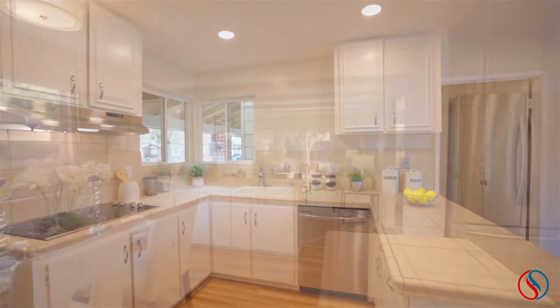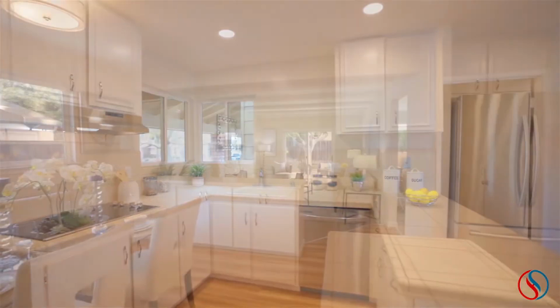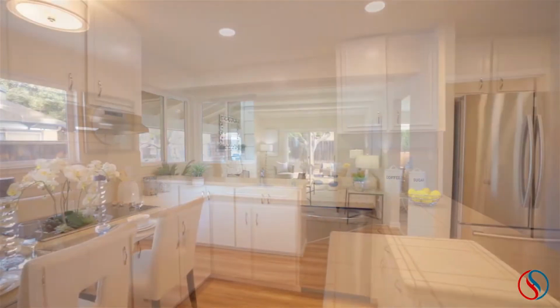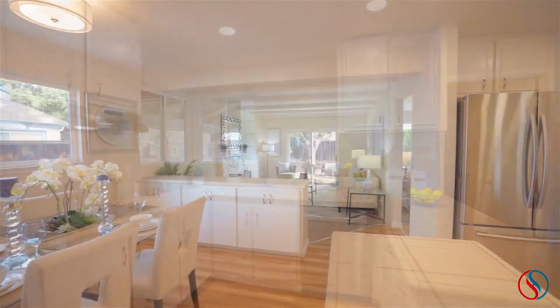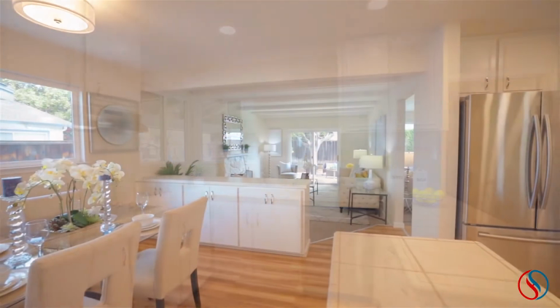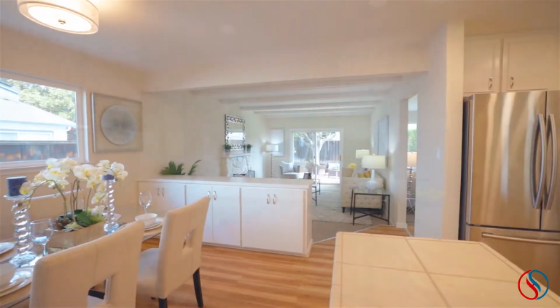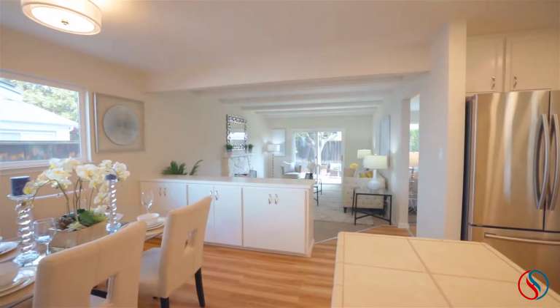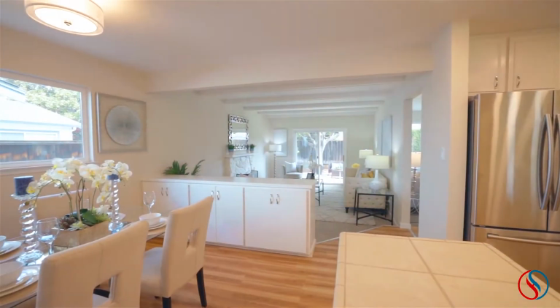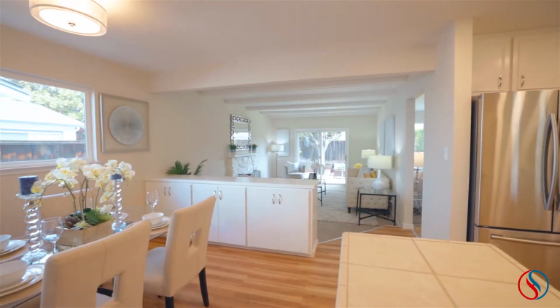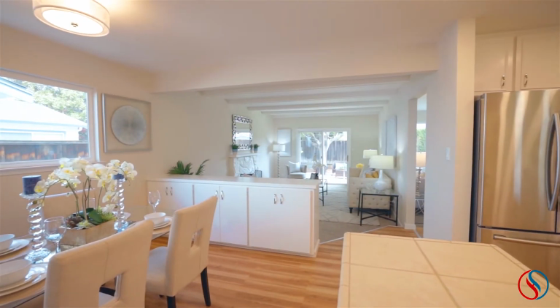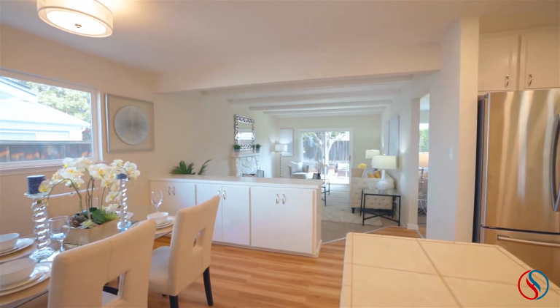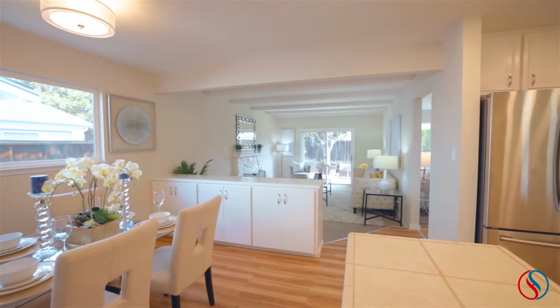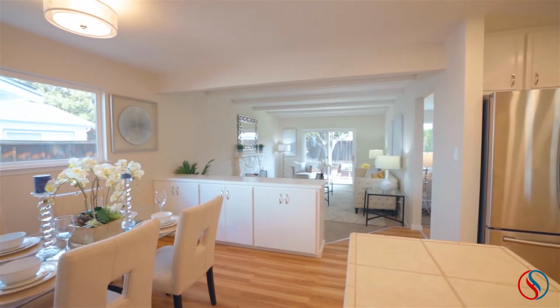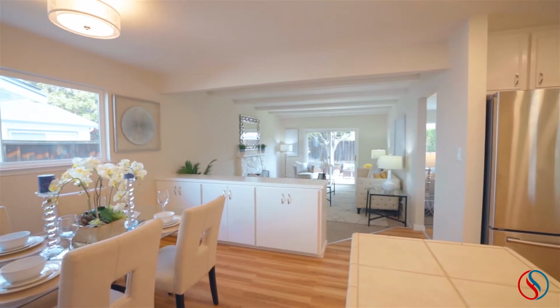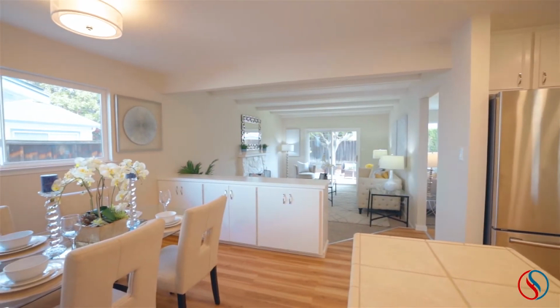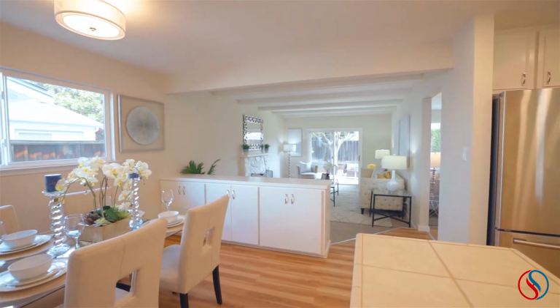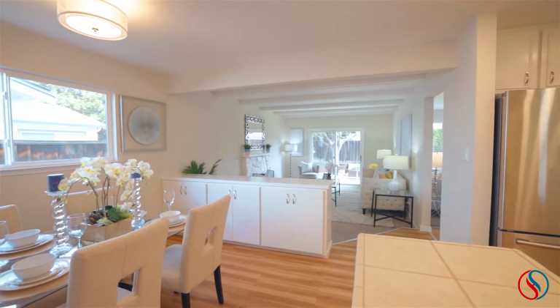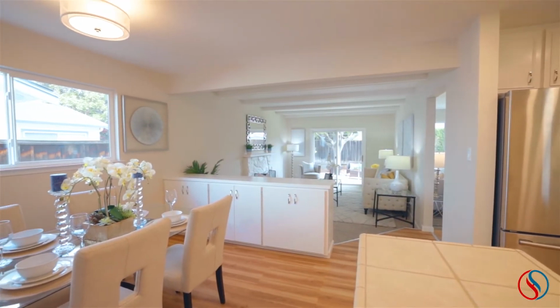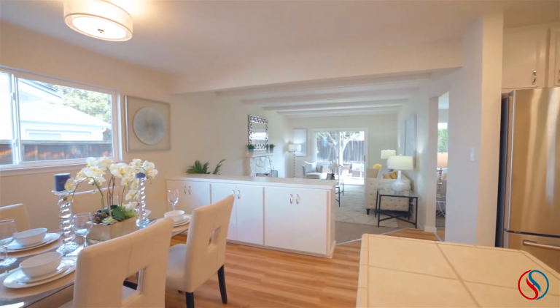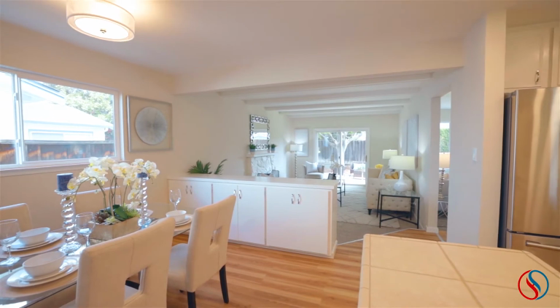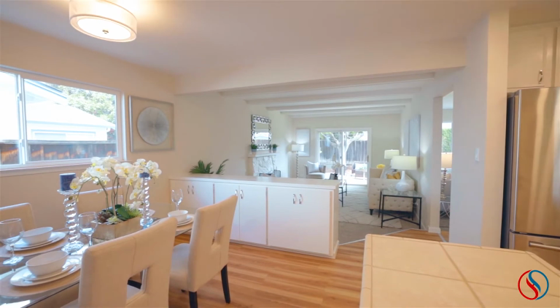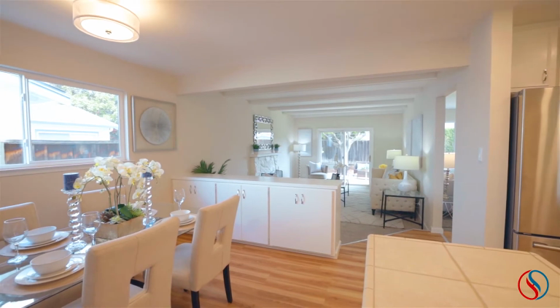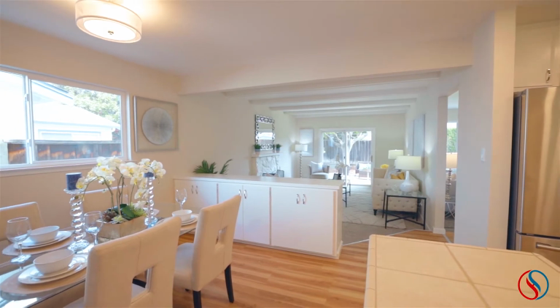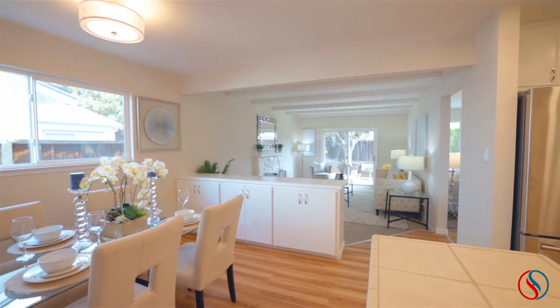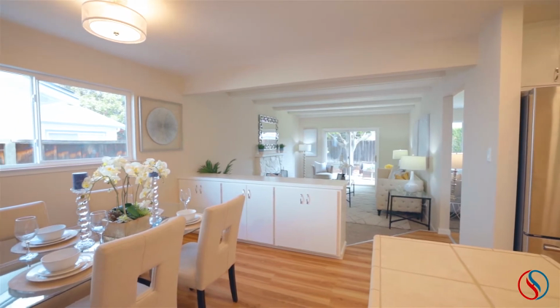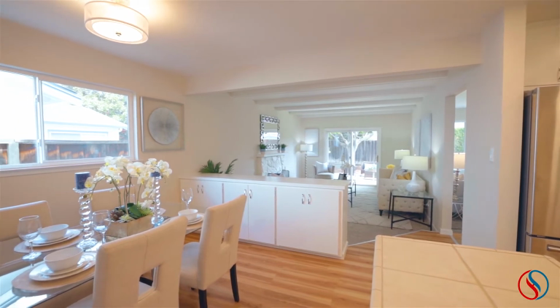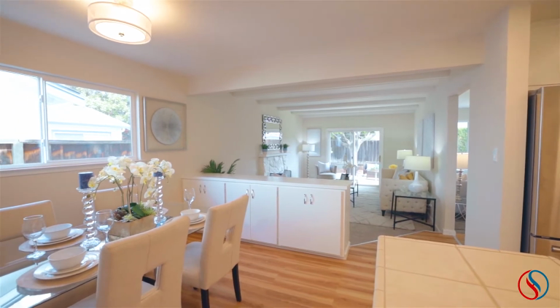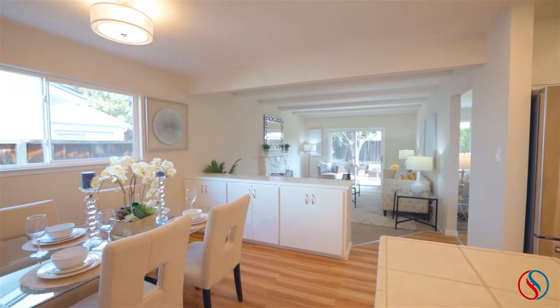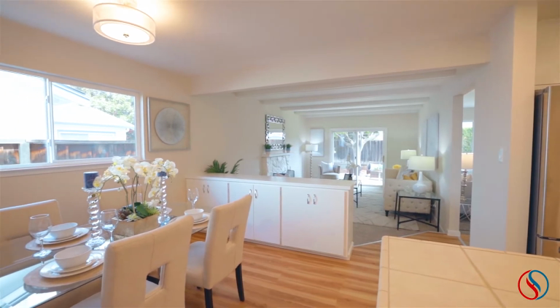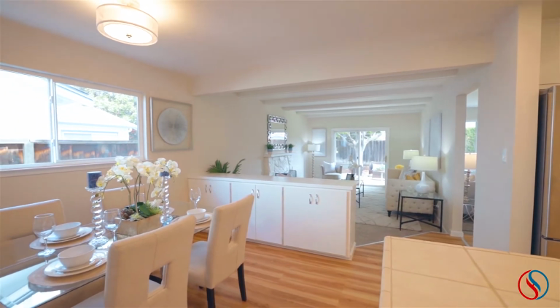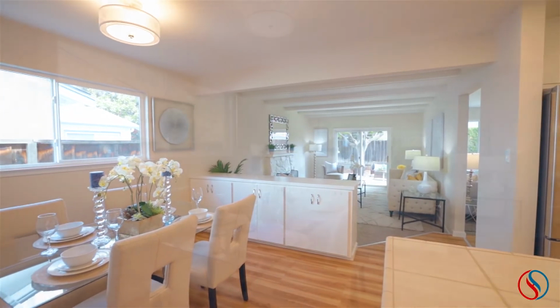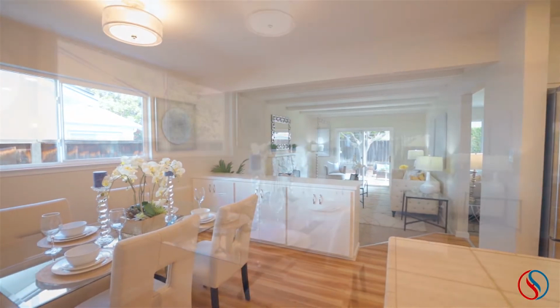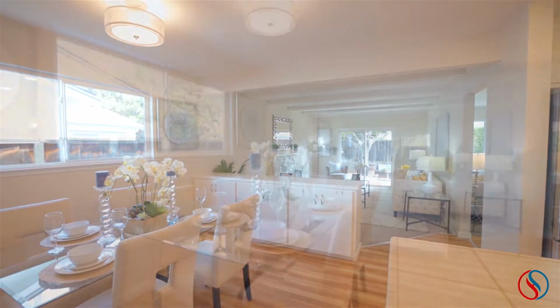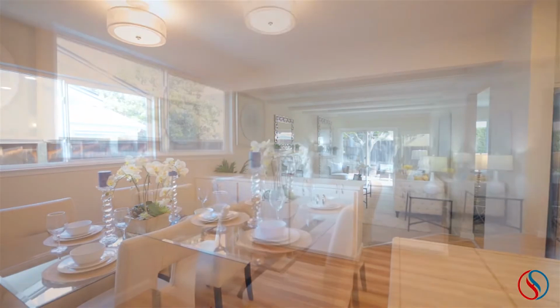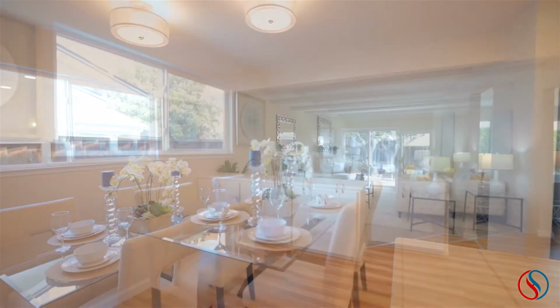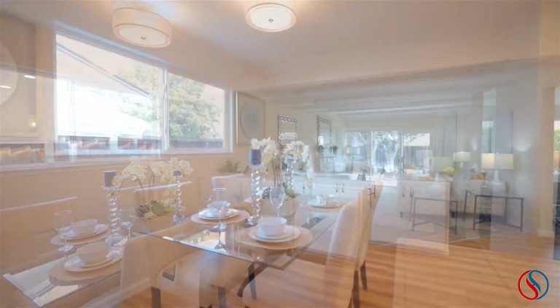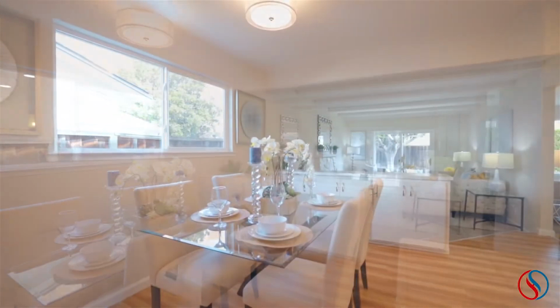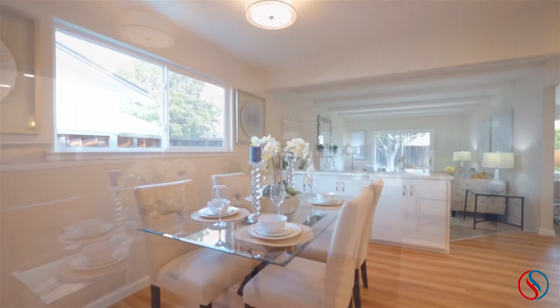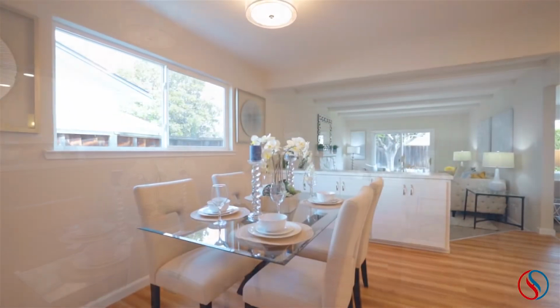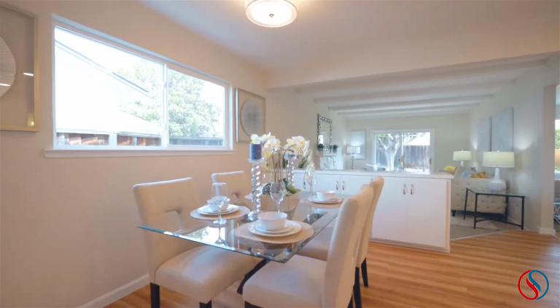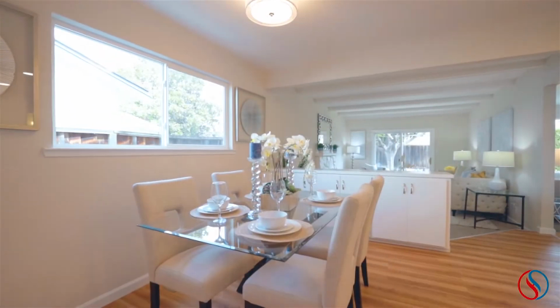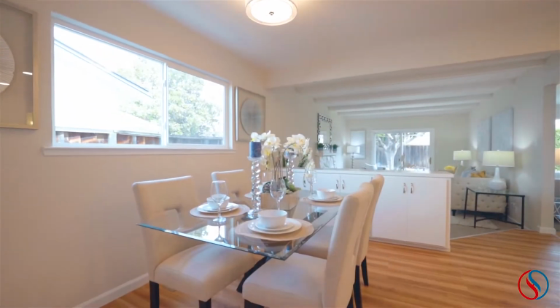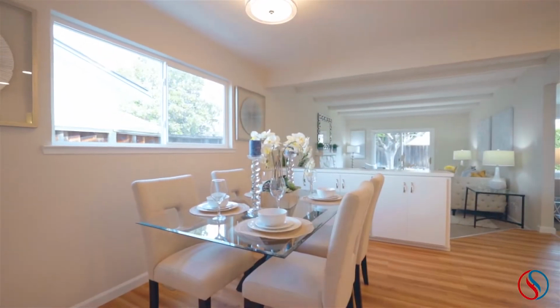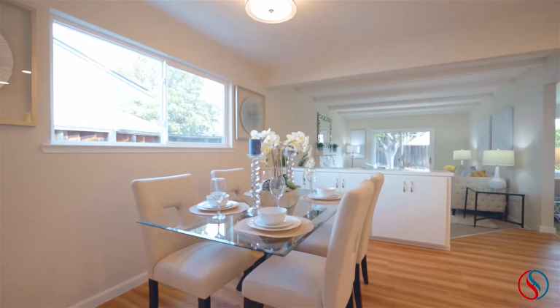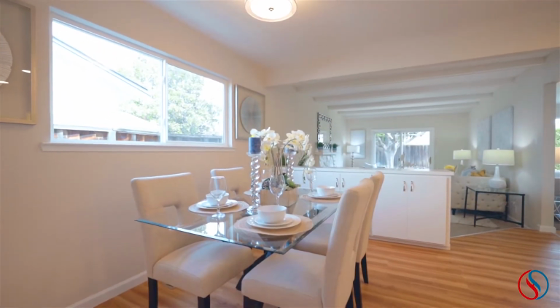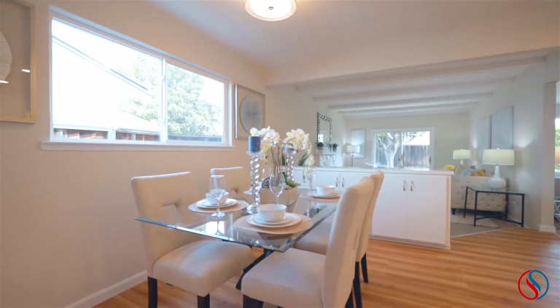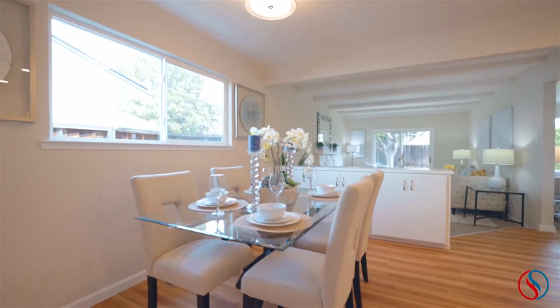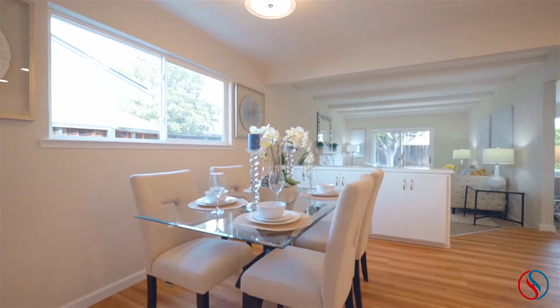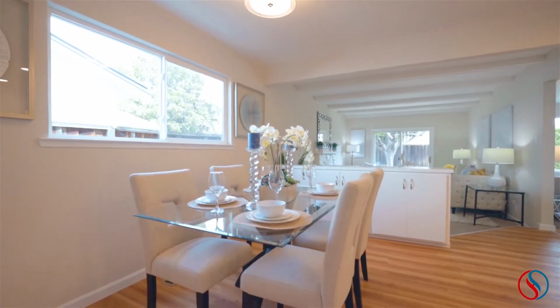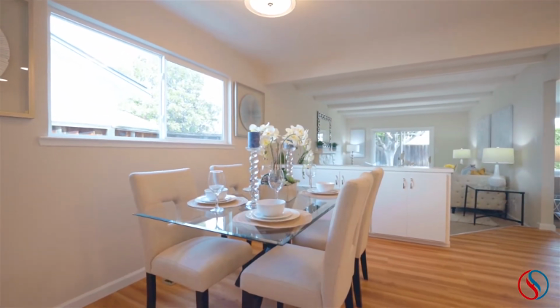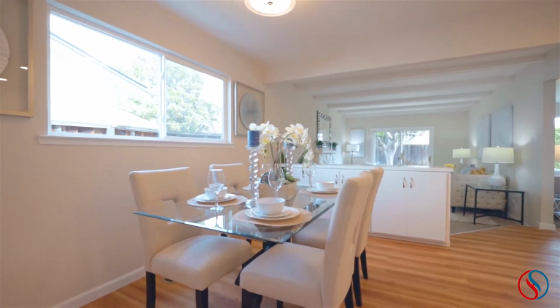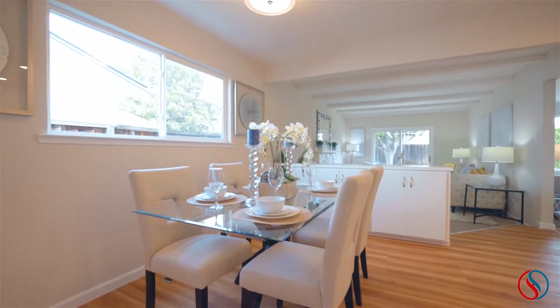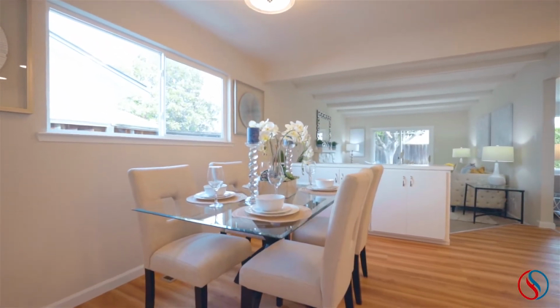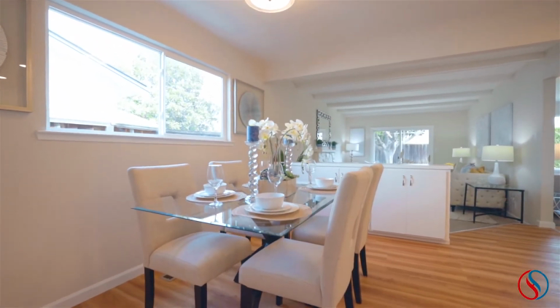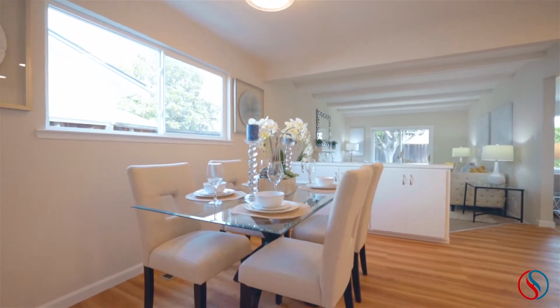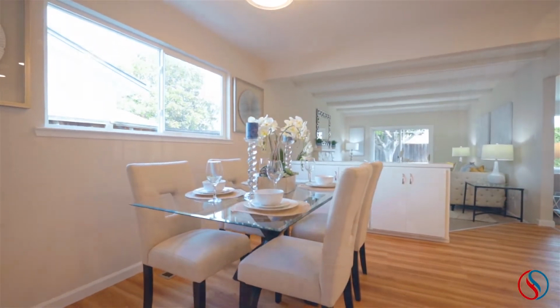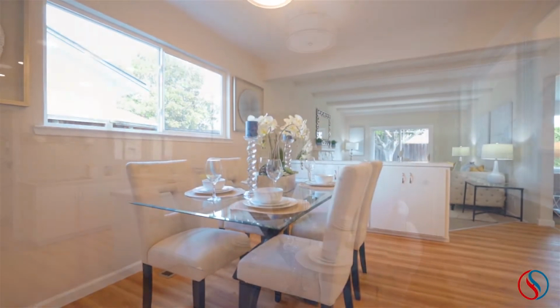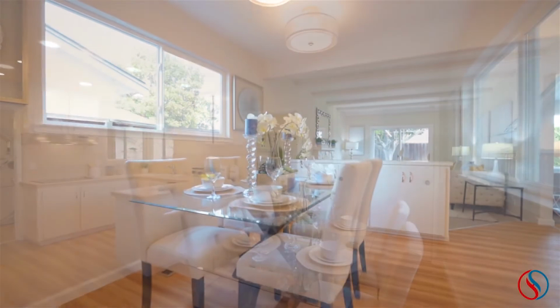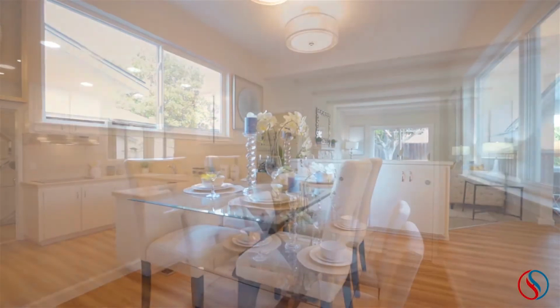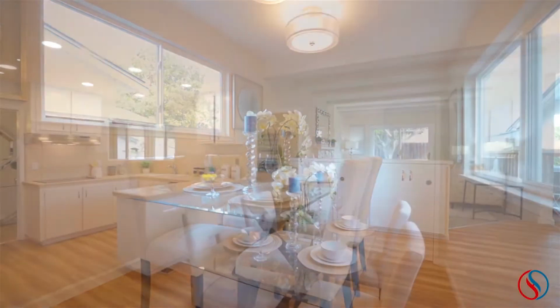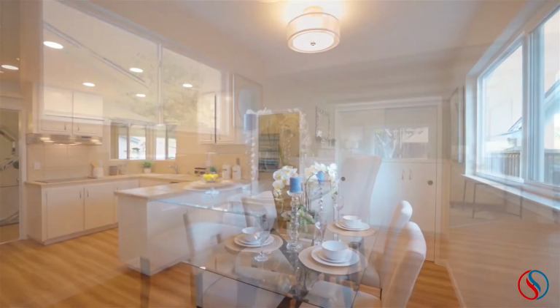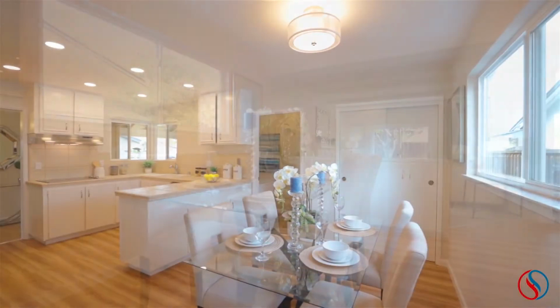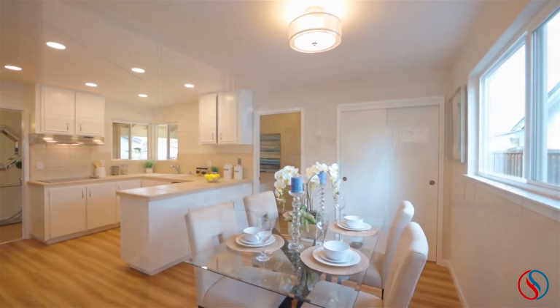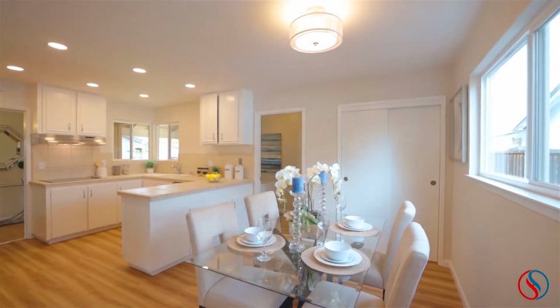A dining area next to the kitchen easily seats many people under a new light fixture and has a pantry closet as well for extra storage.